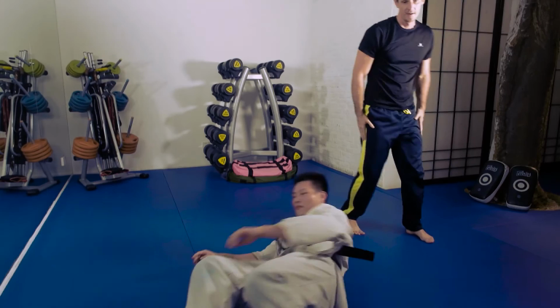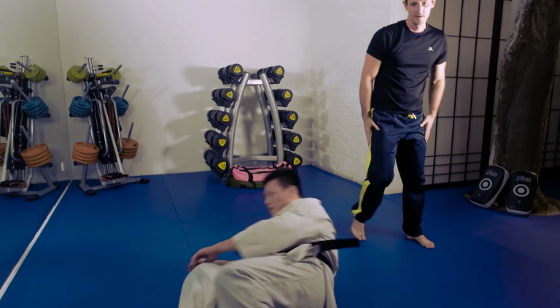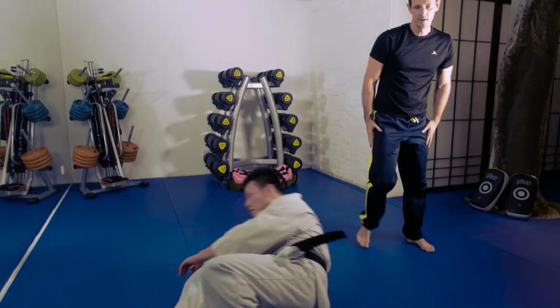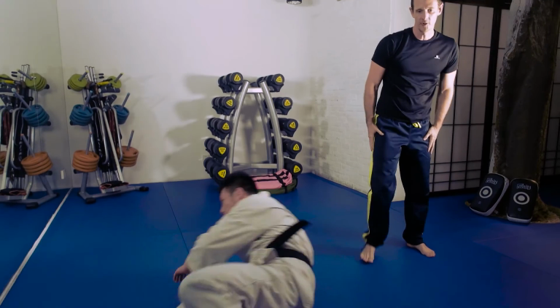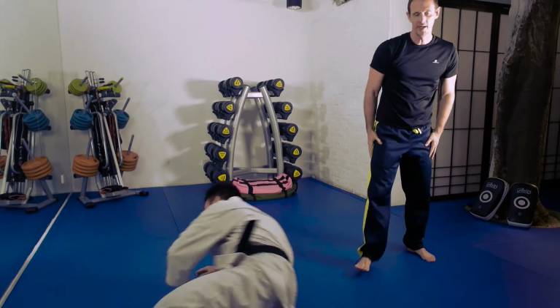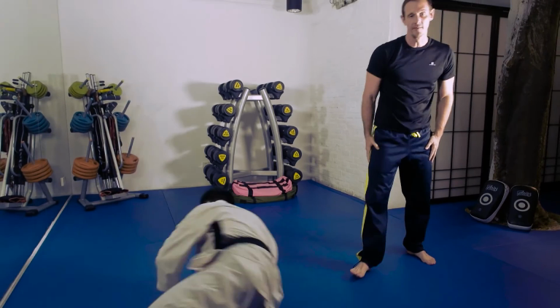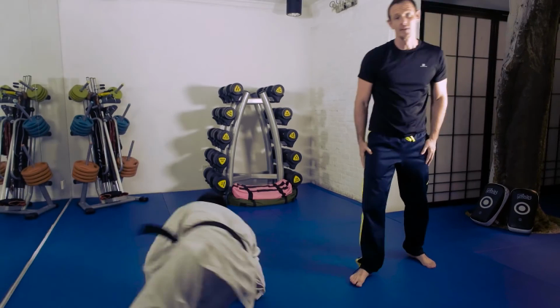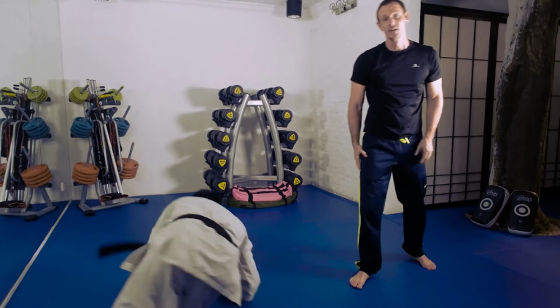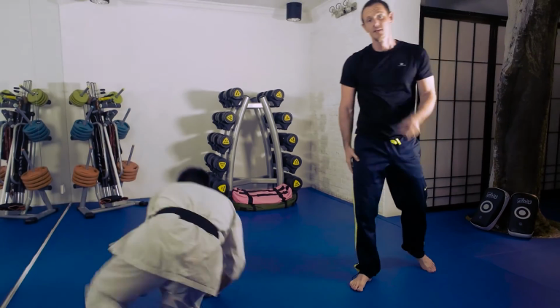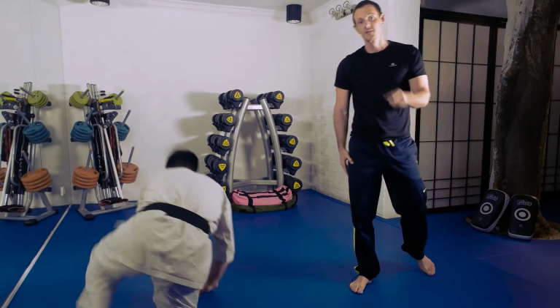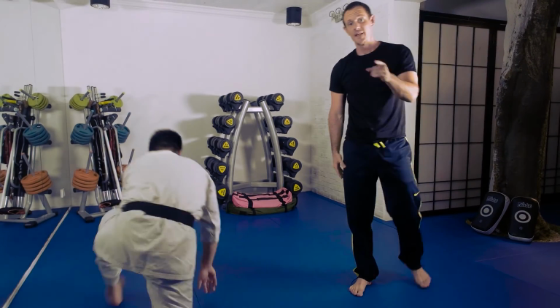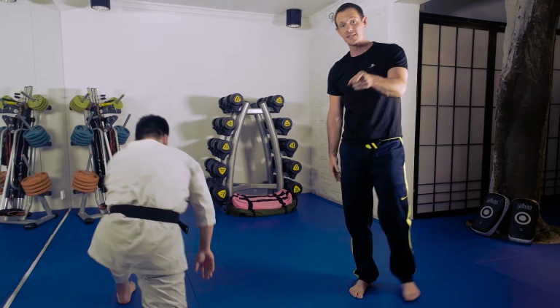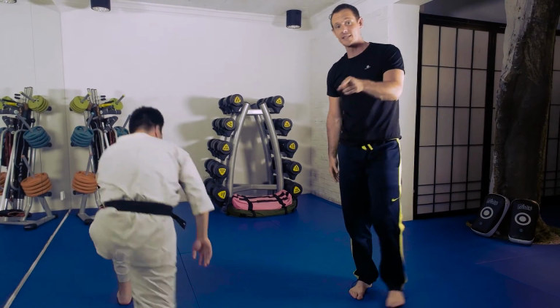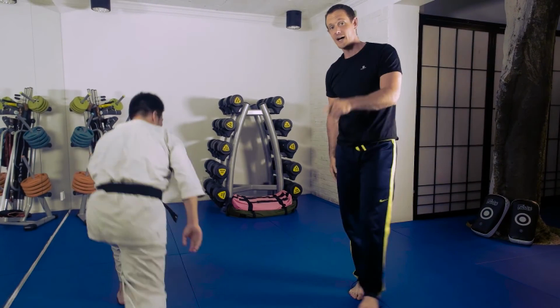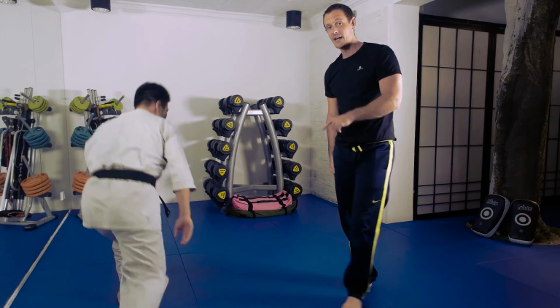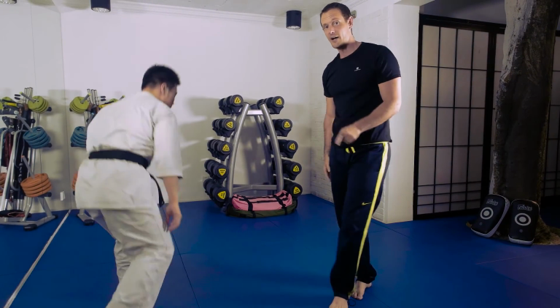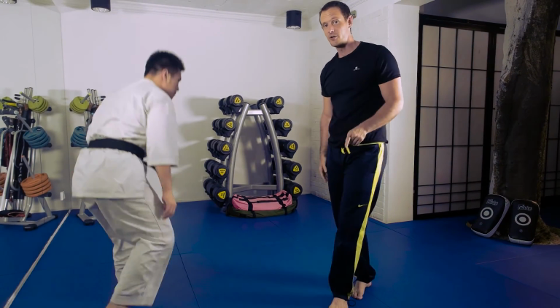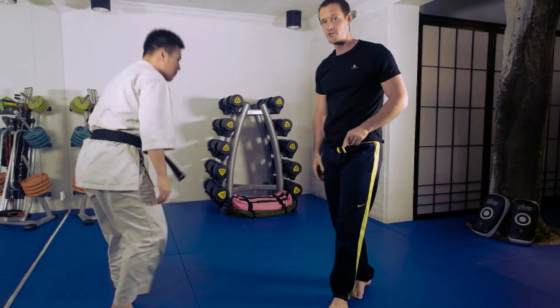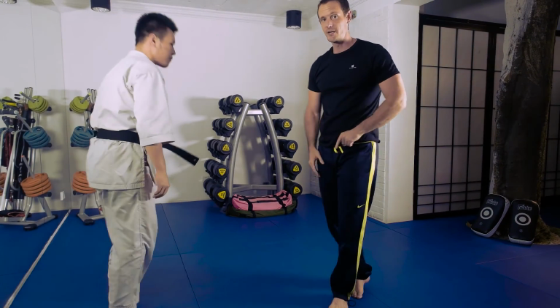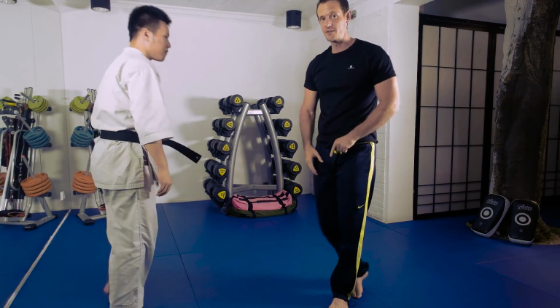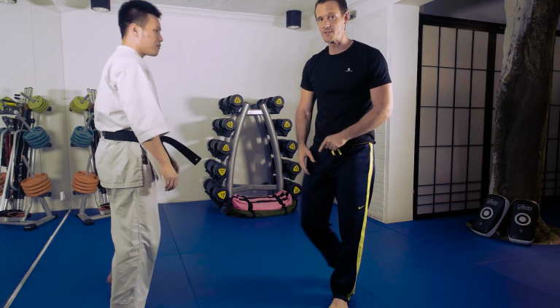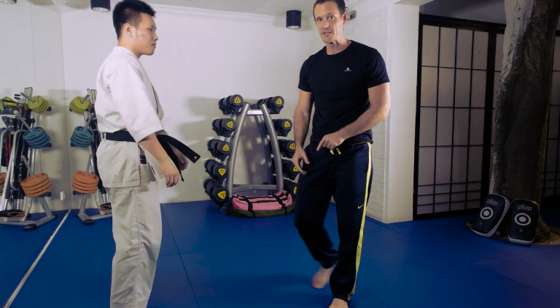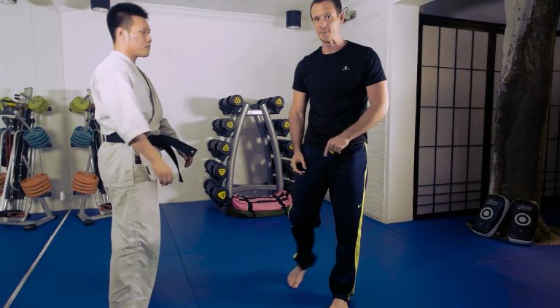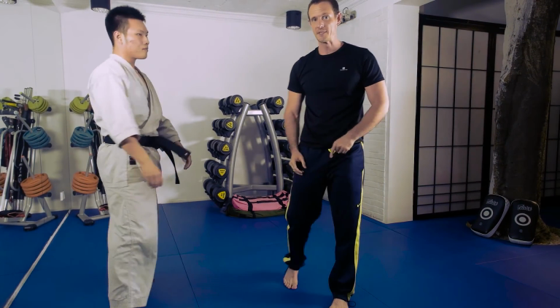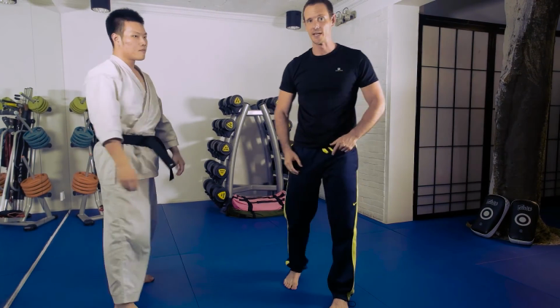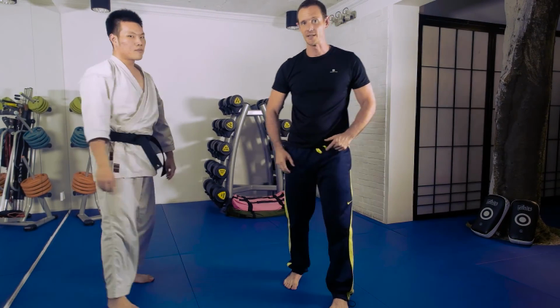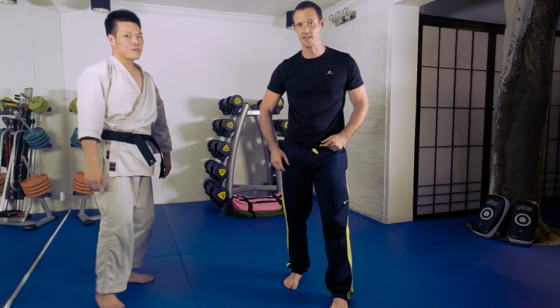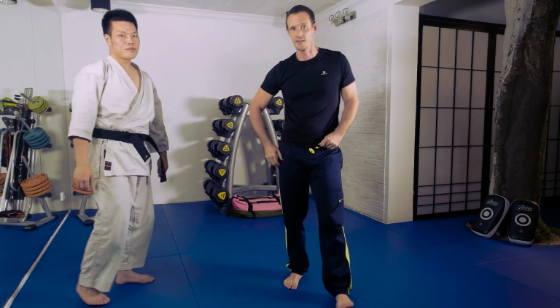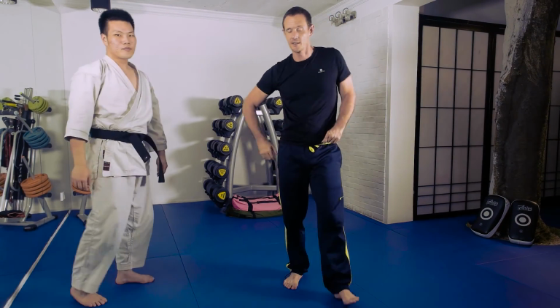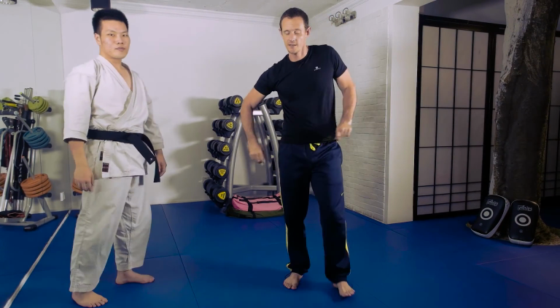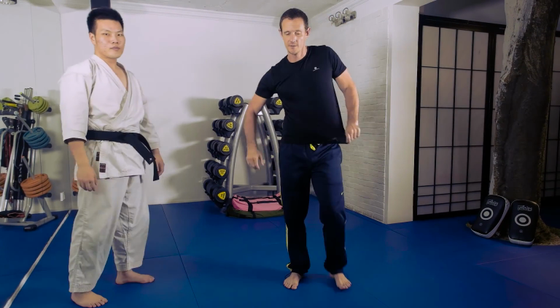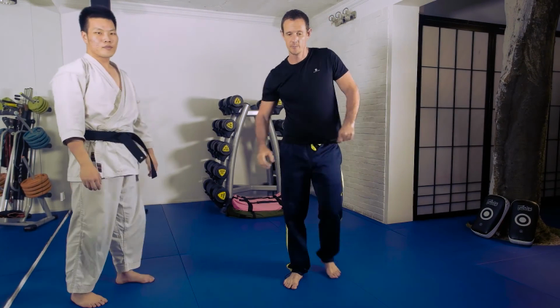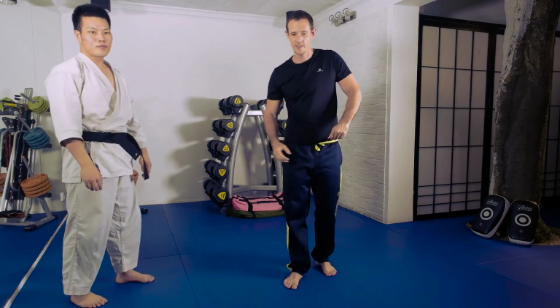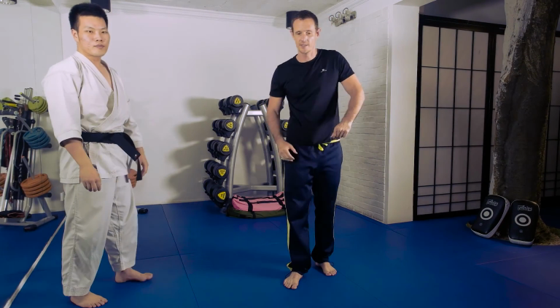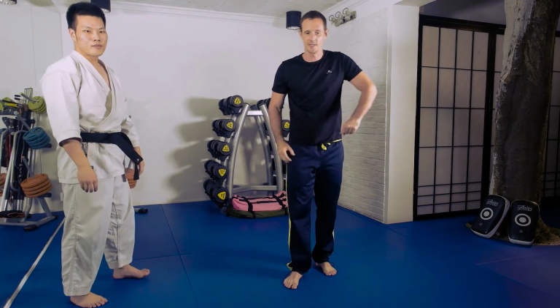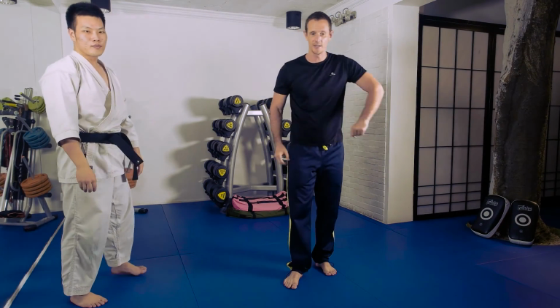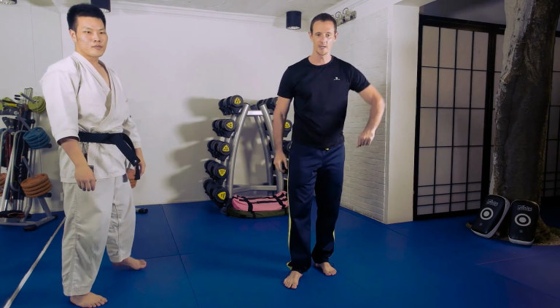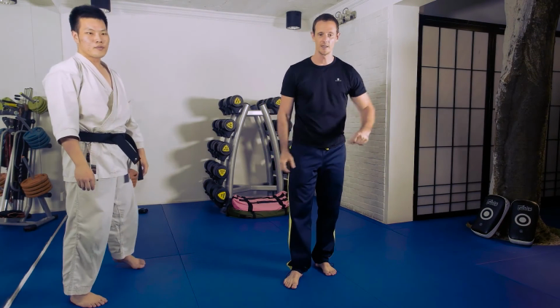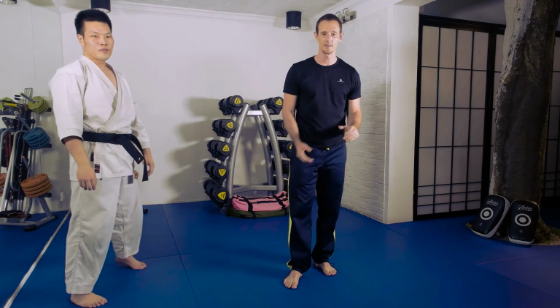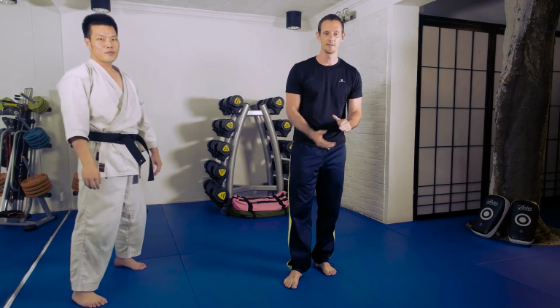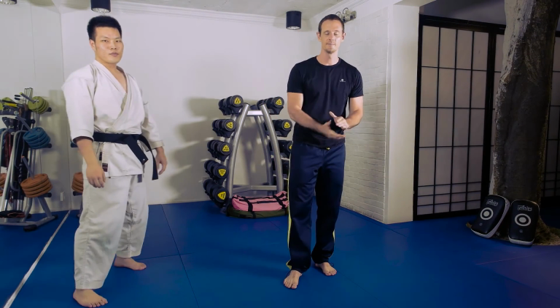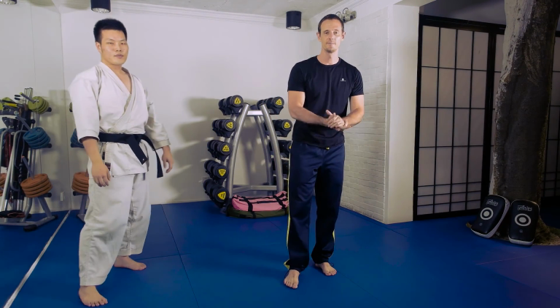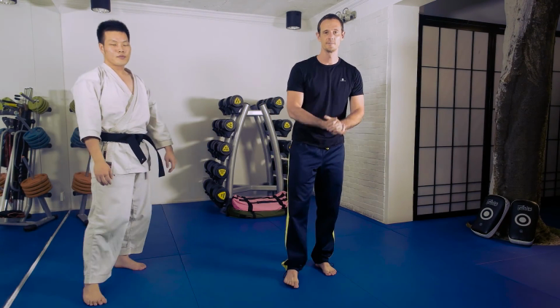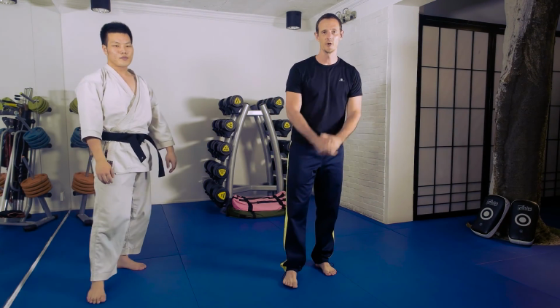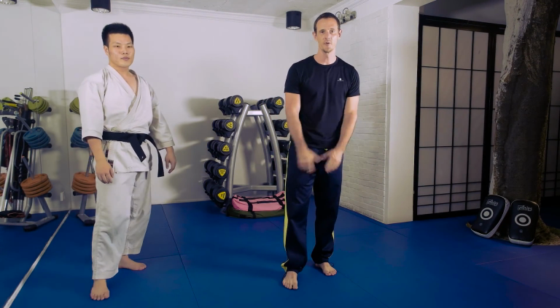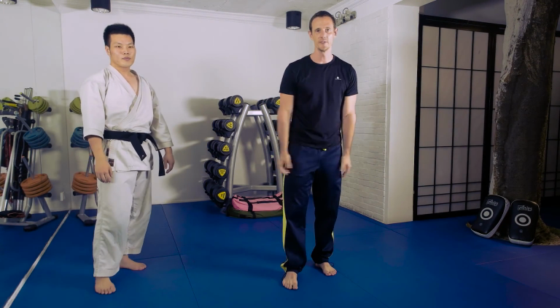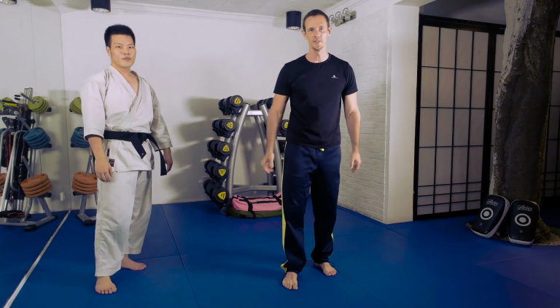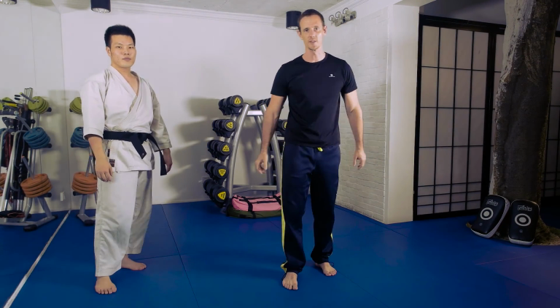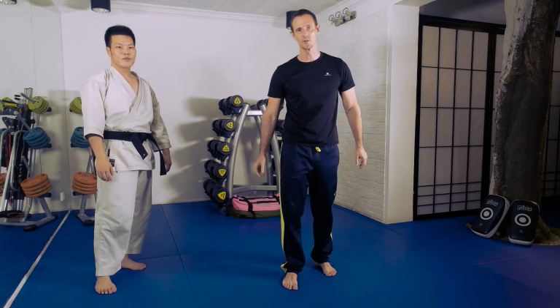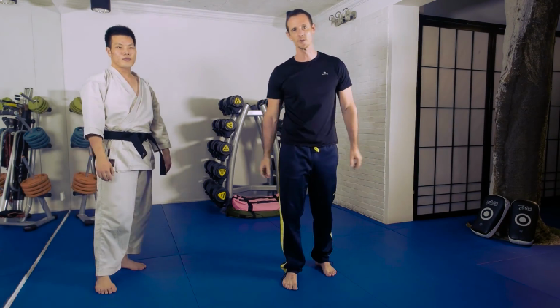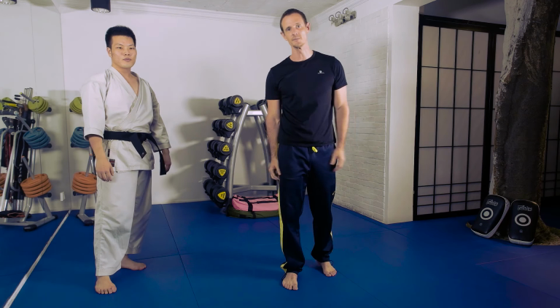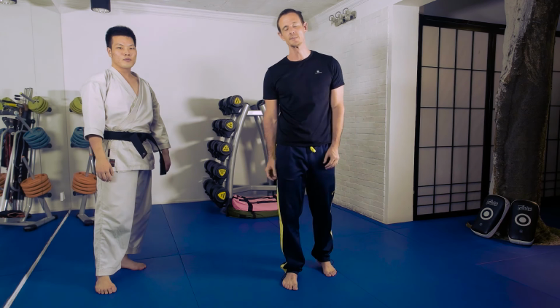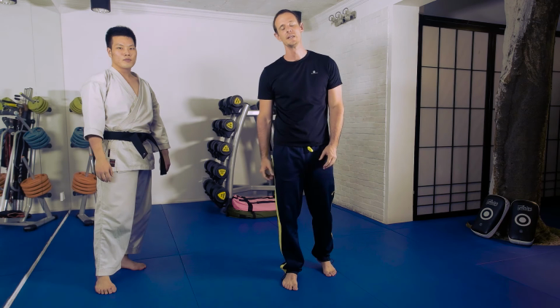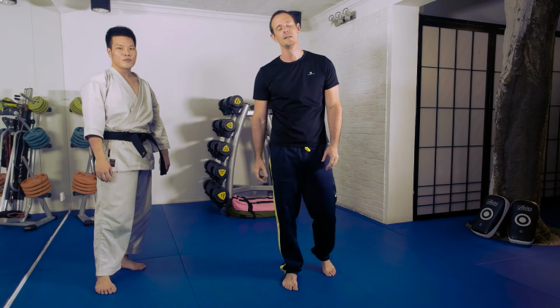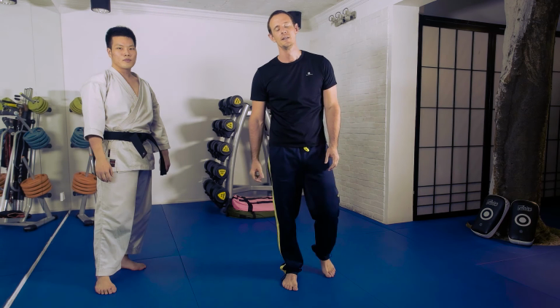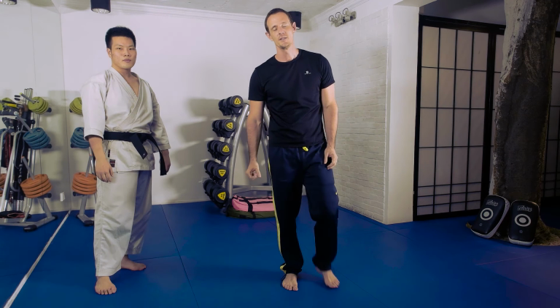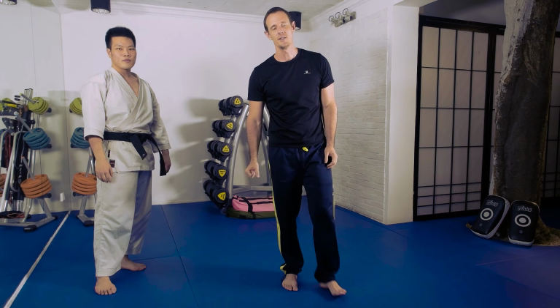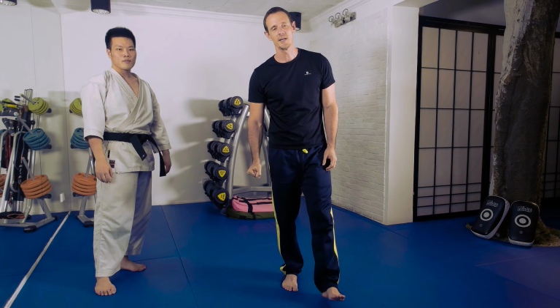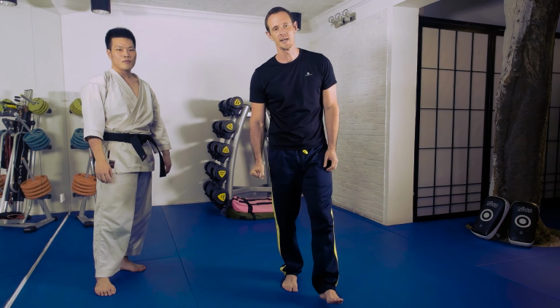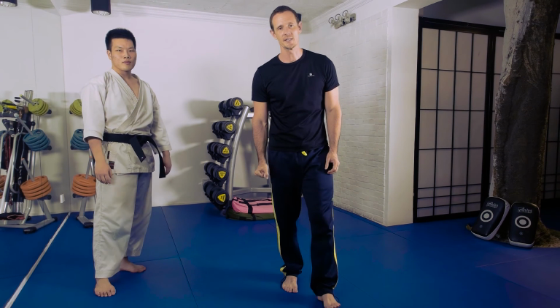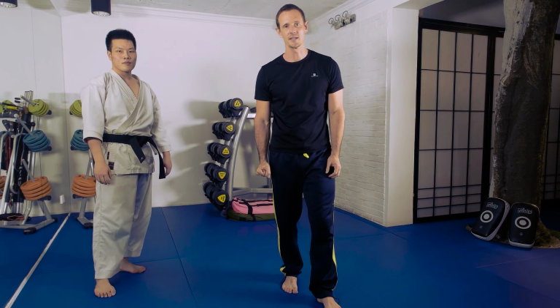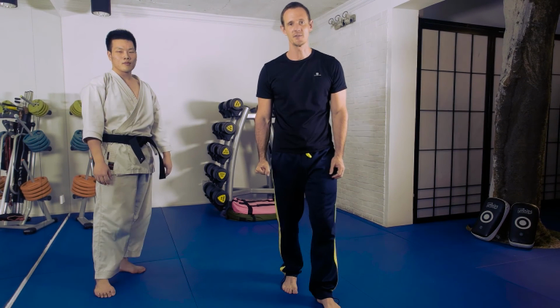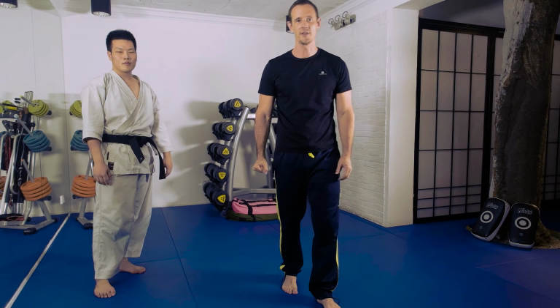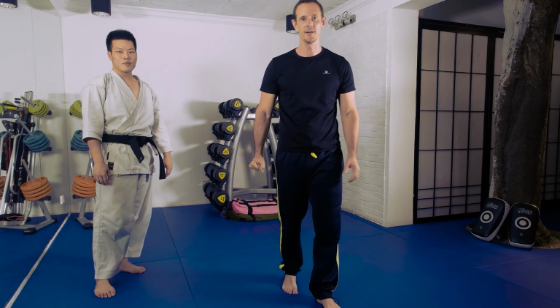Okay, so that's not how you should intercept a technique, but hopefully it'll look cool. See you guys in the next video. Bye-bye.